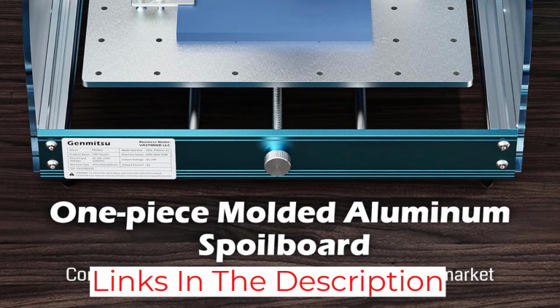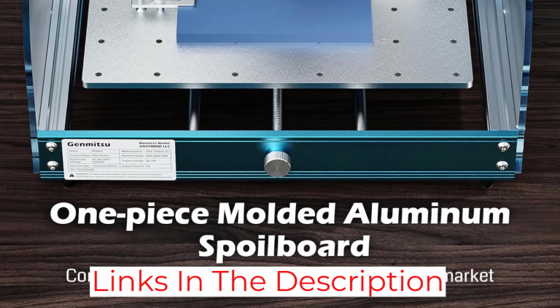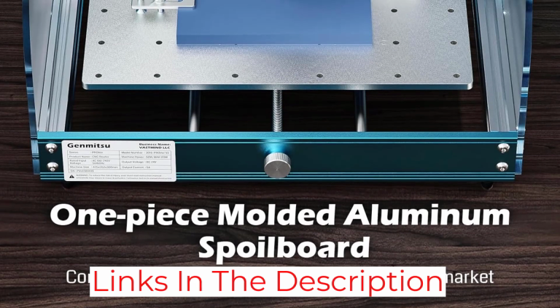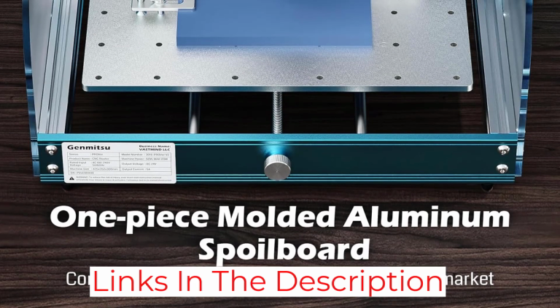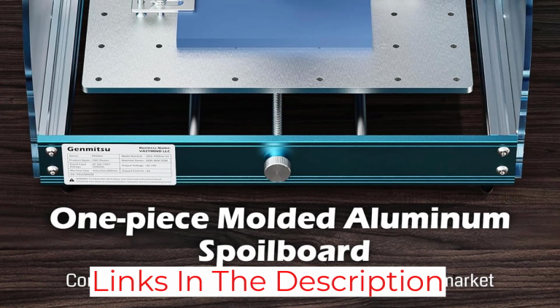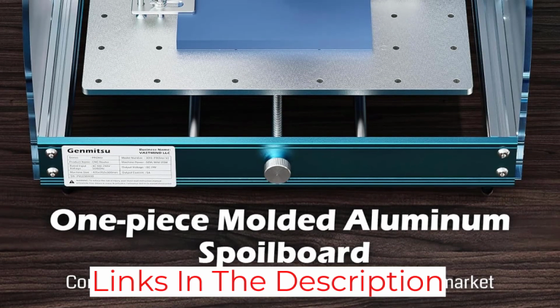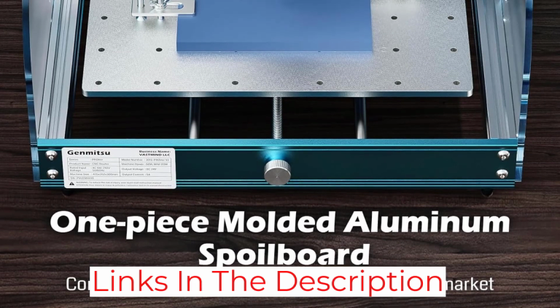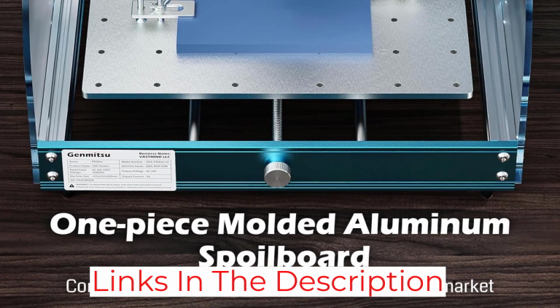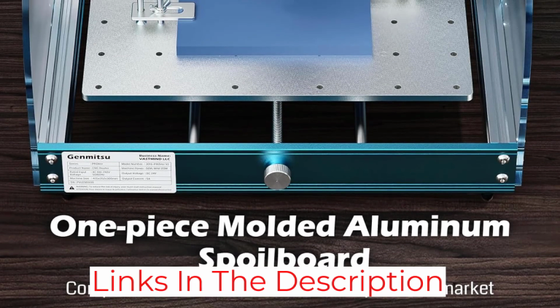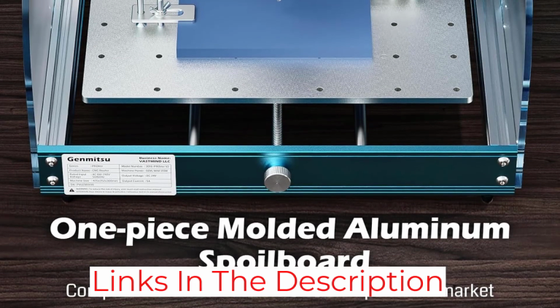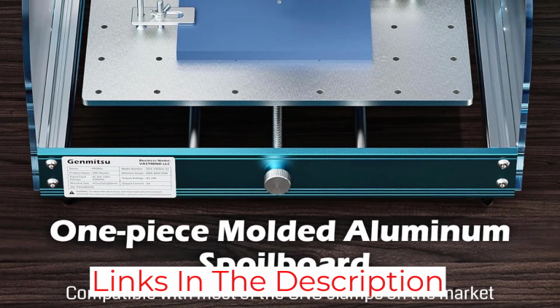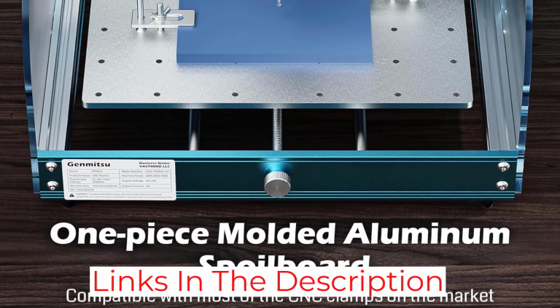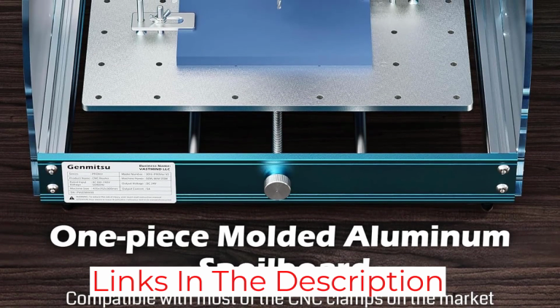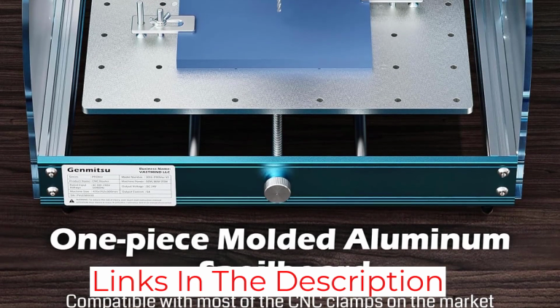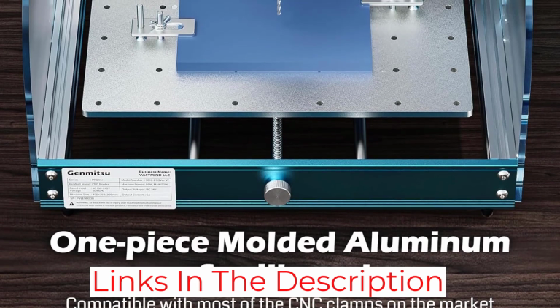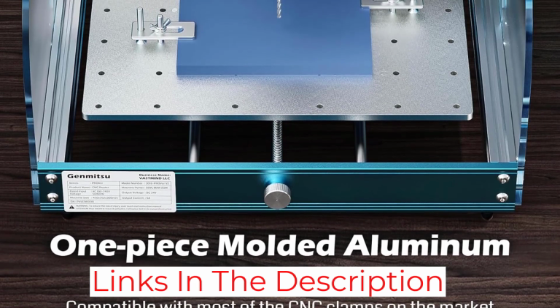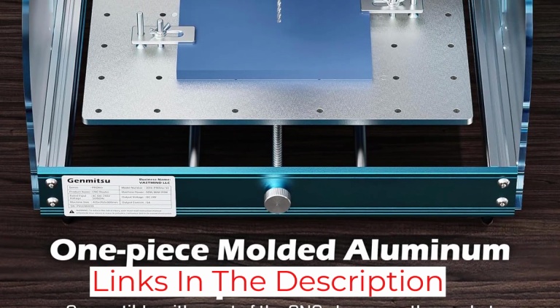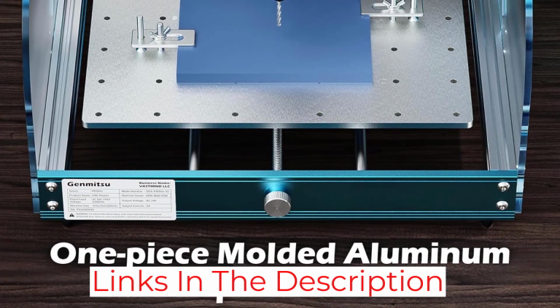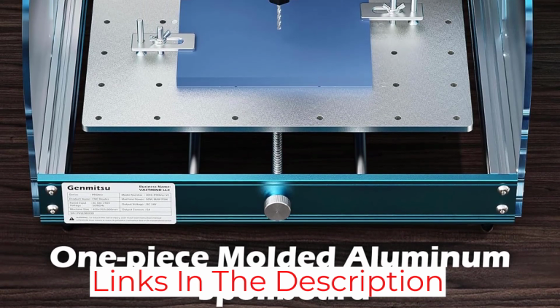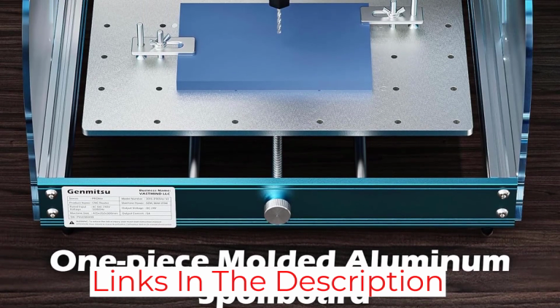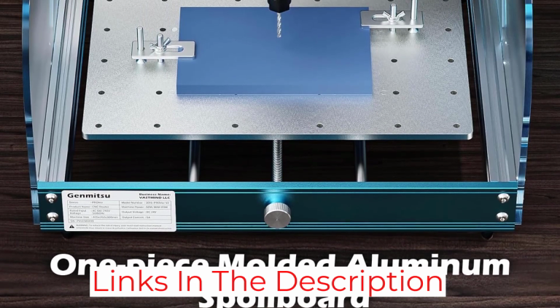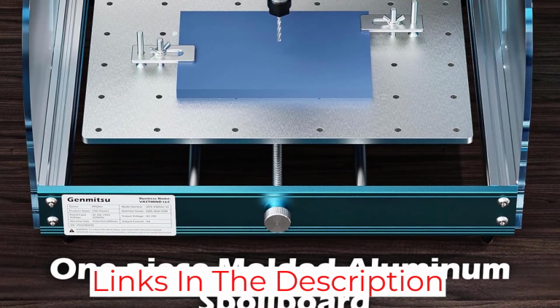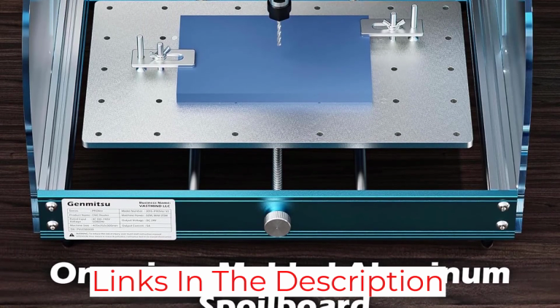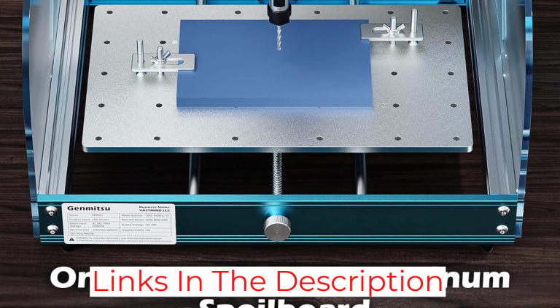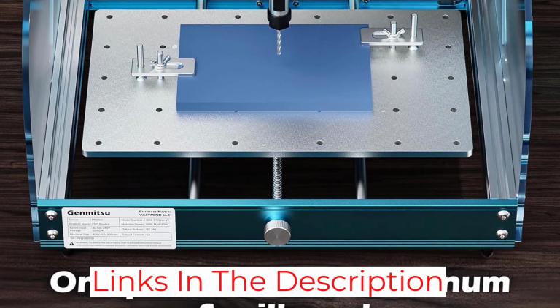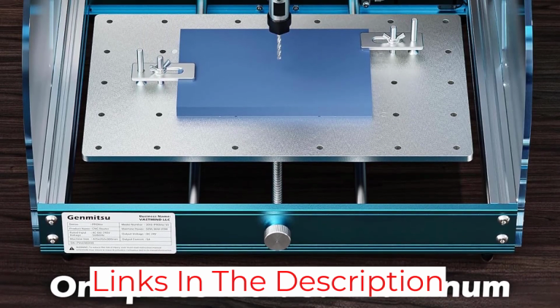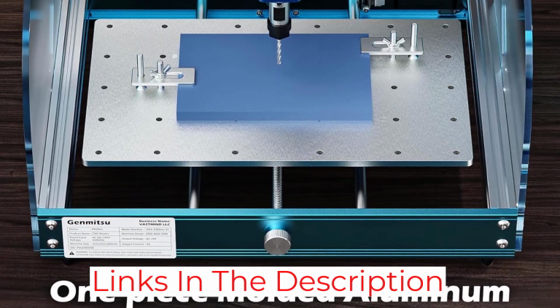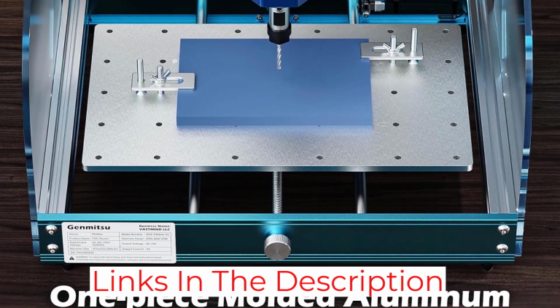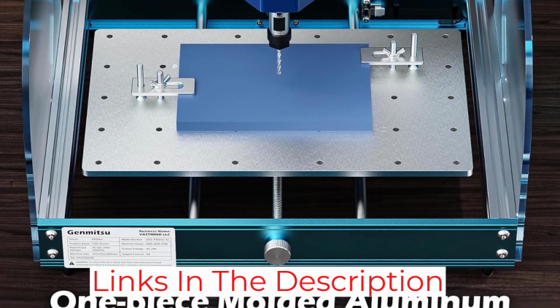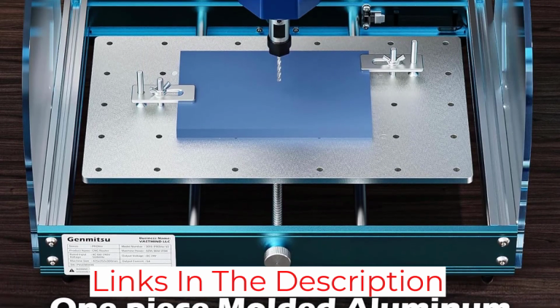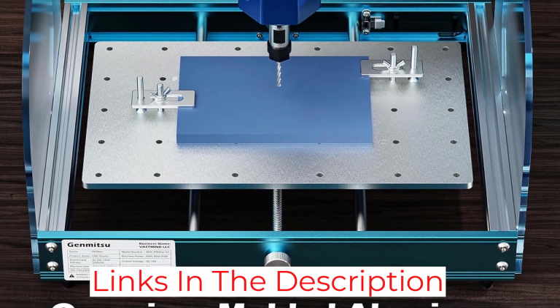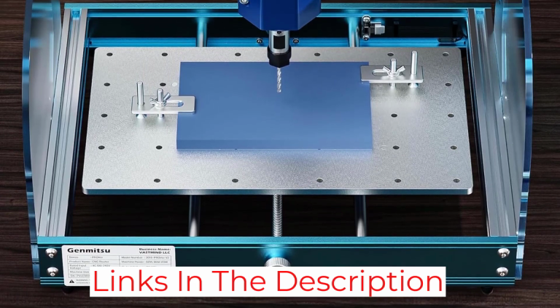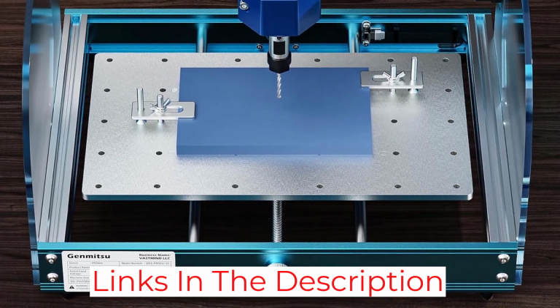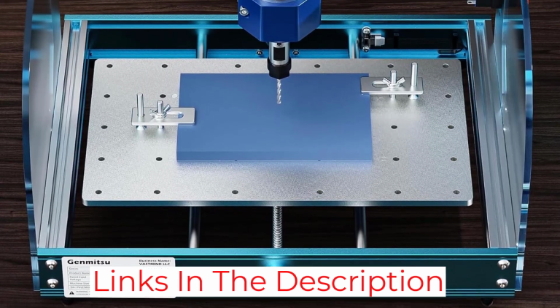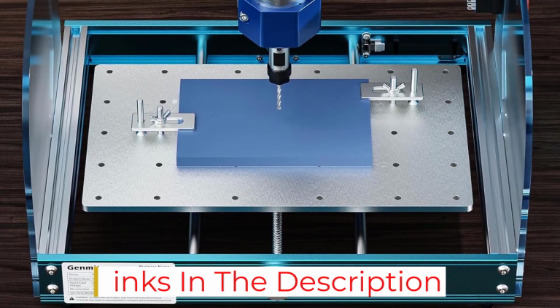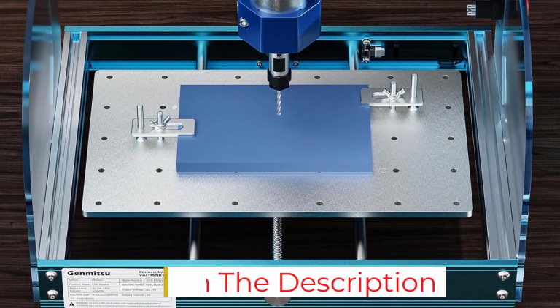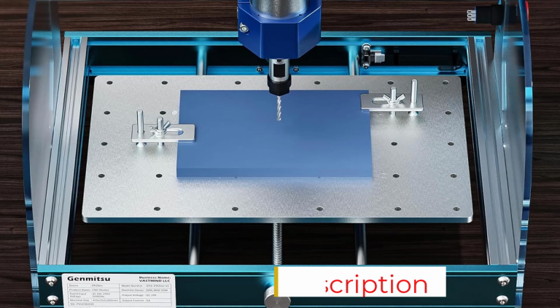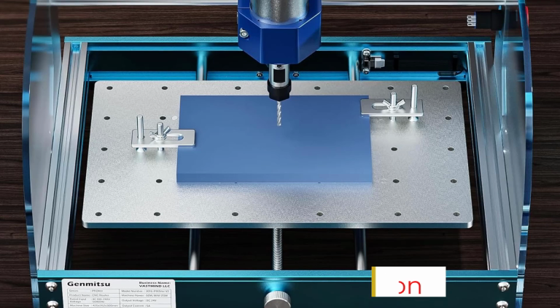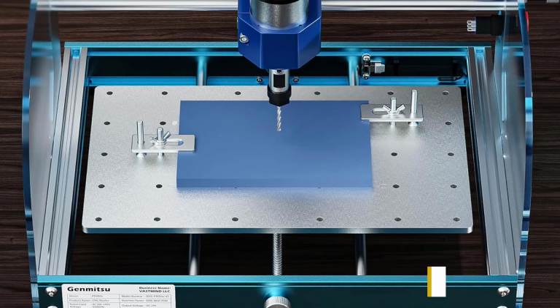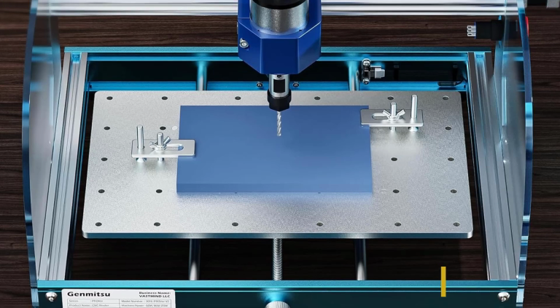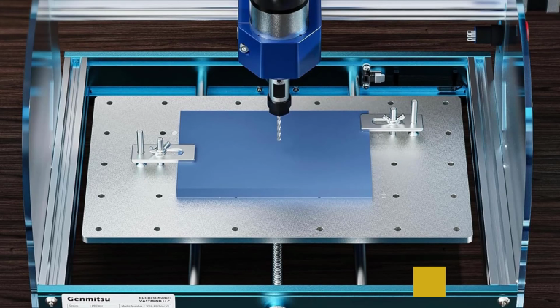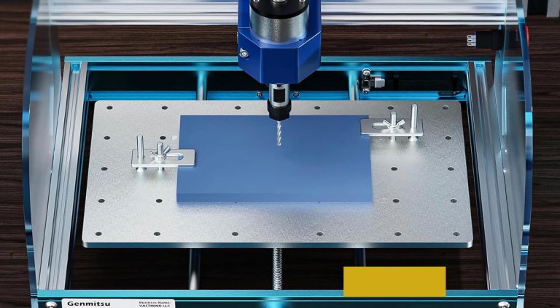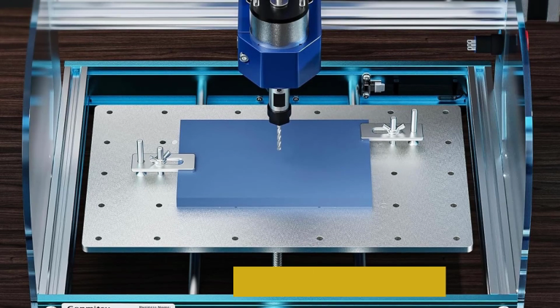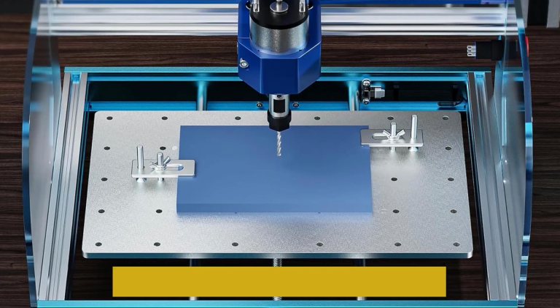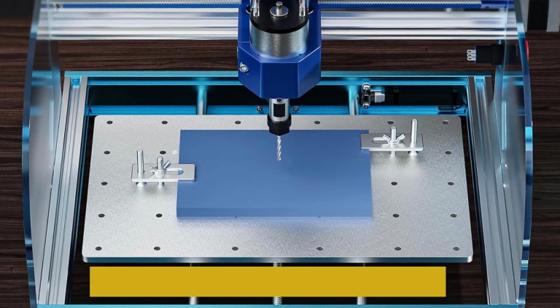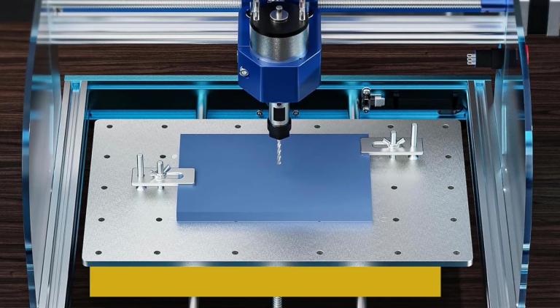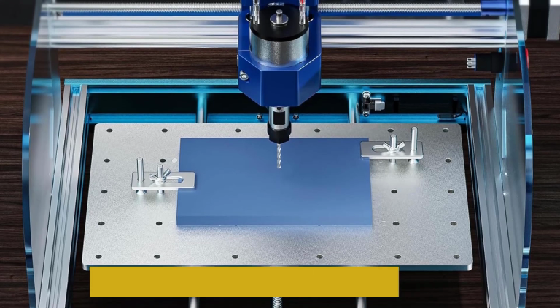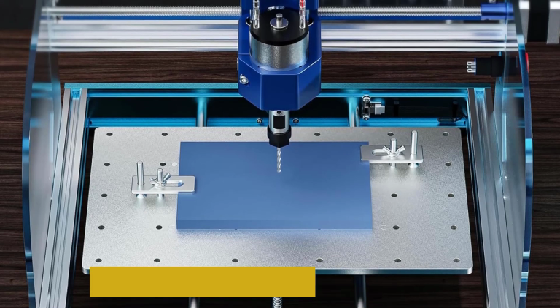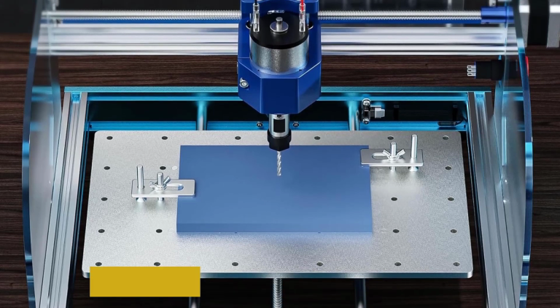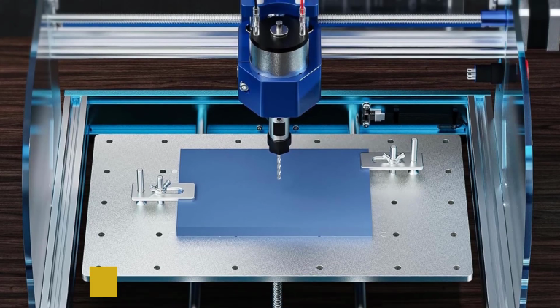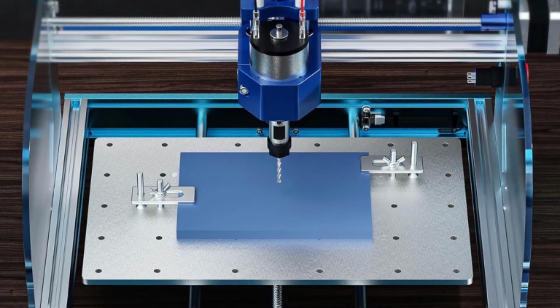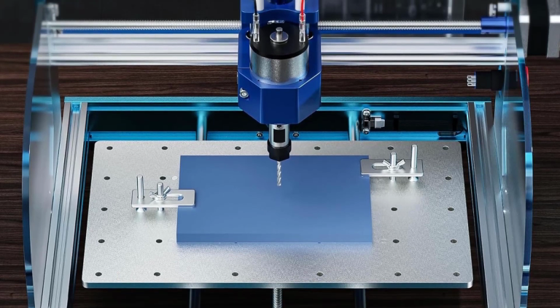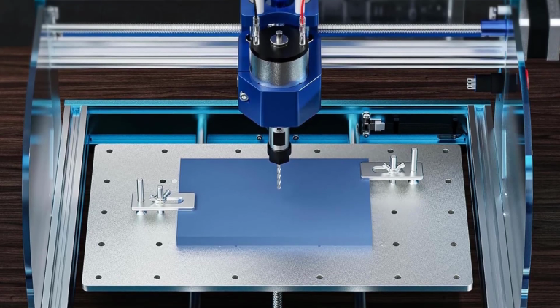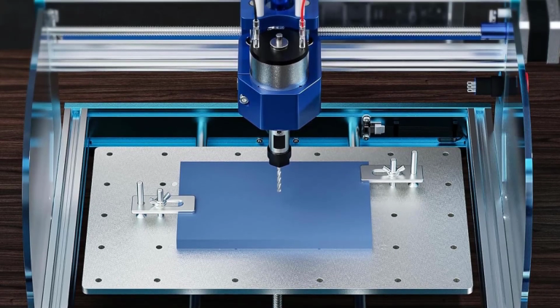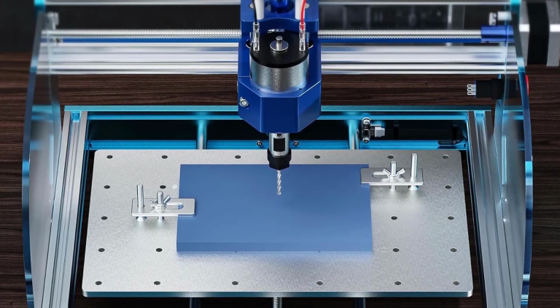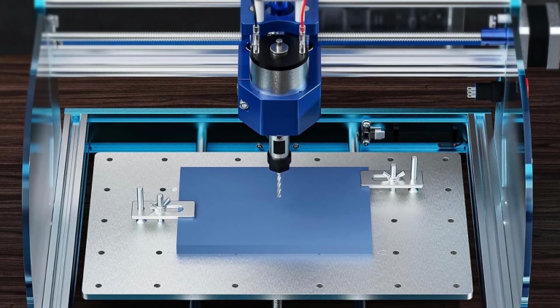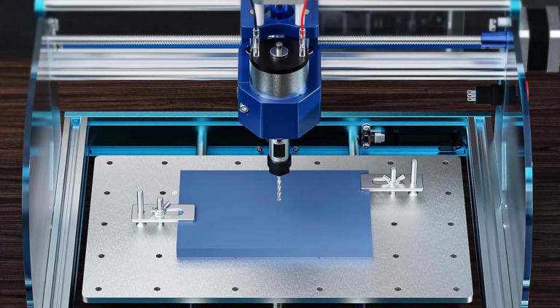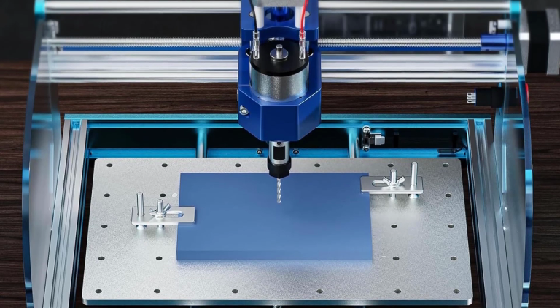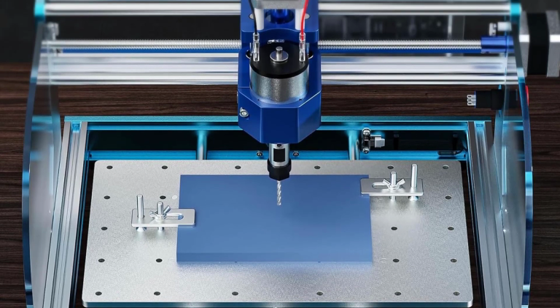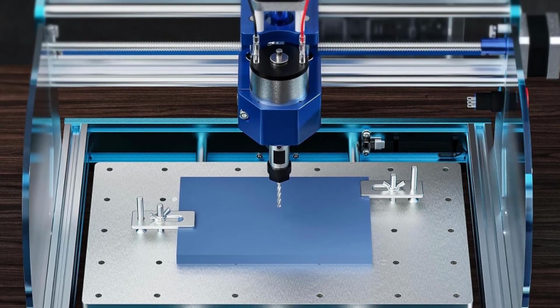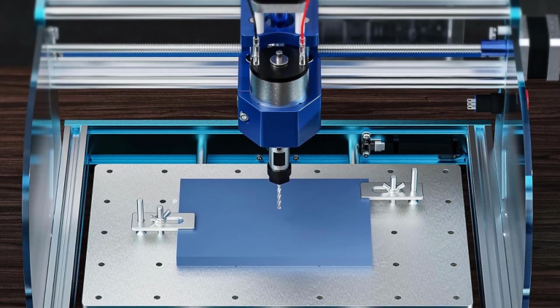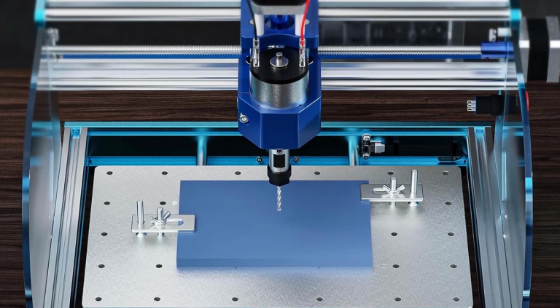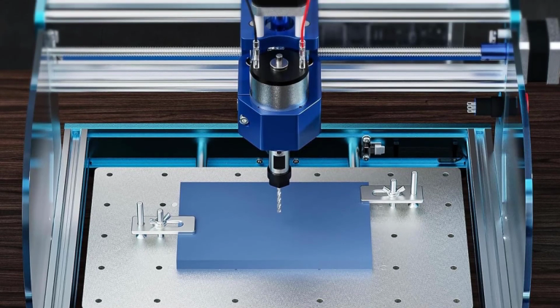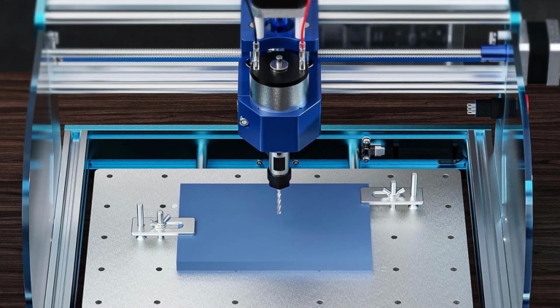It is also easy to use and control — it clearly displays the readouts and provides manual control for your CNC router.